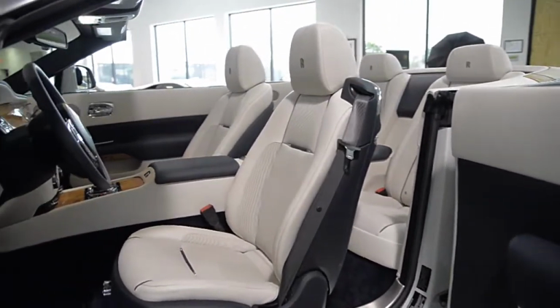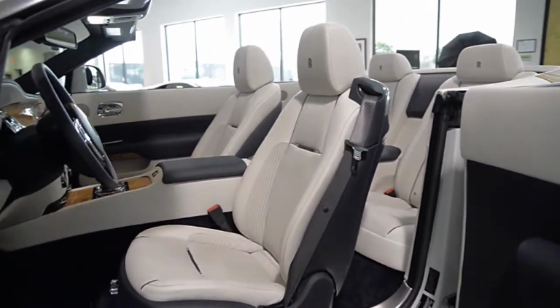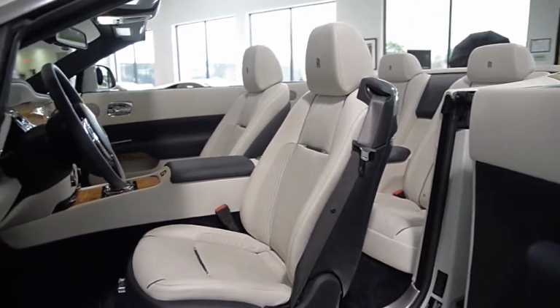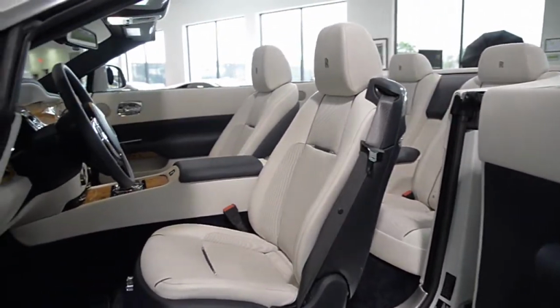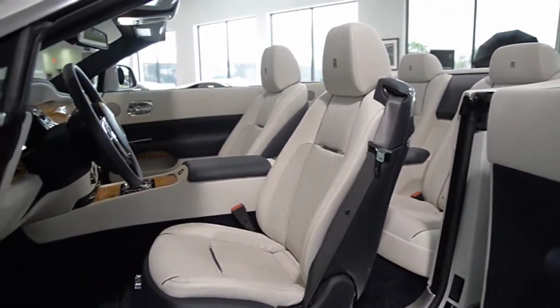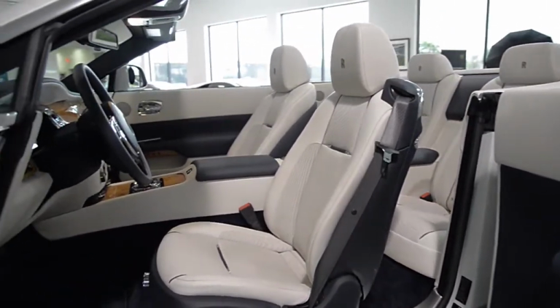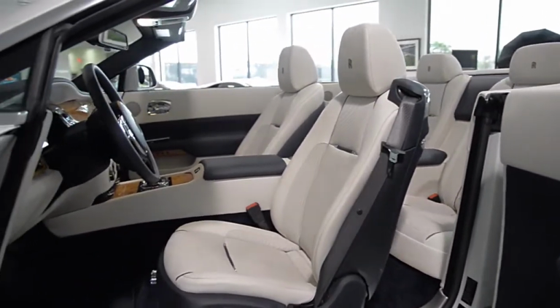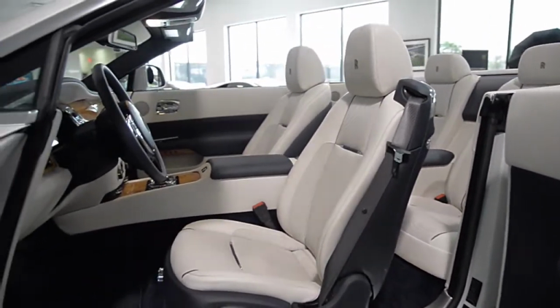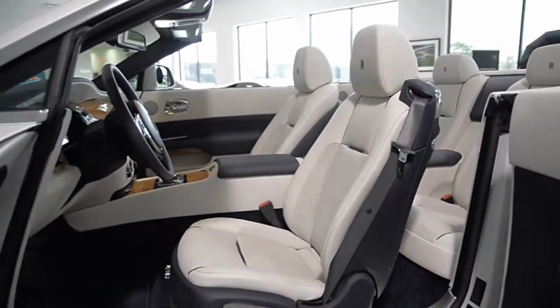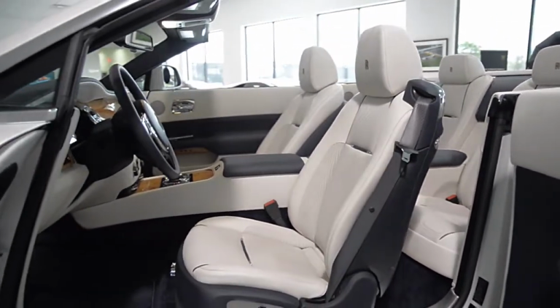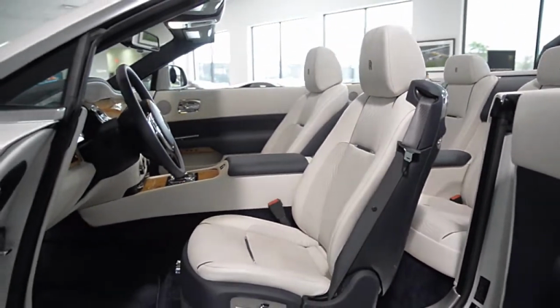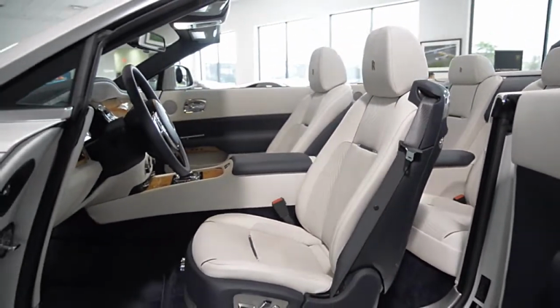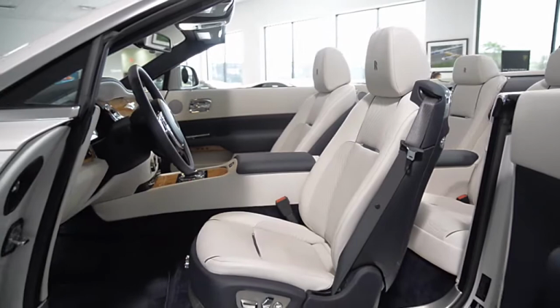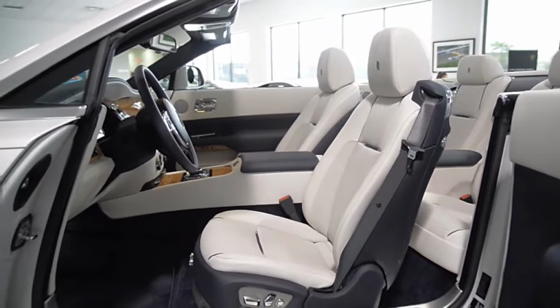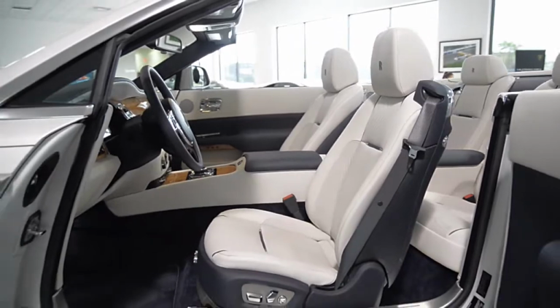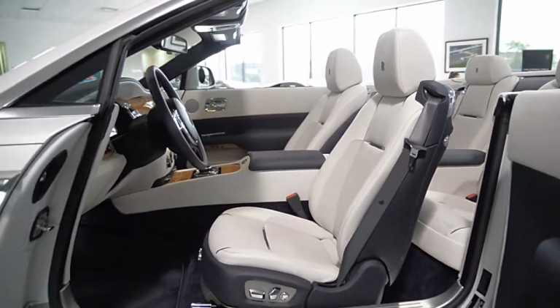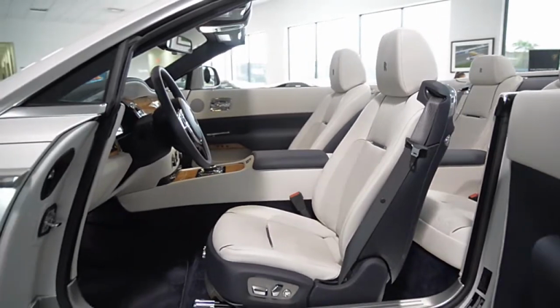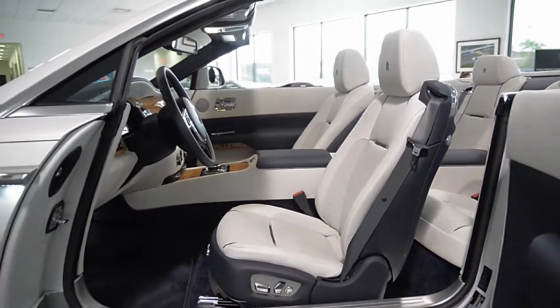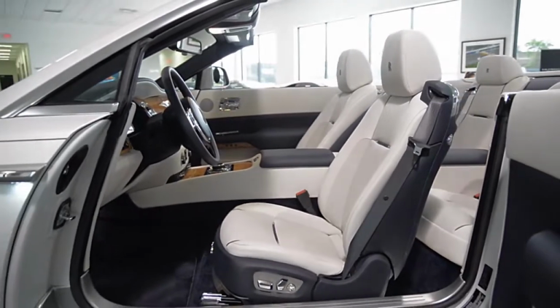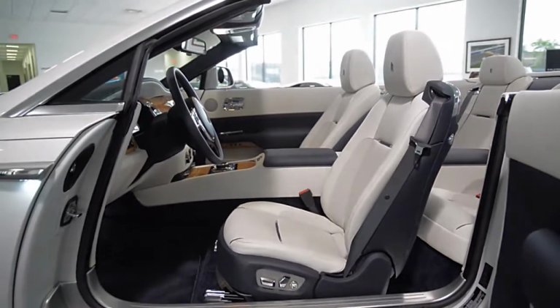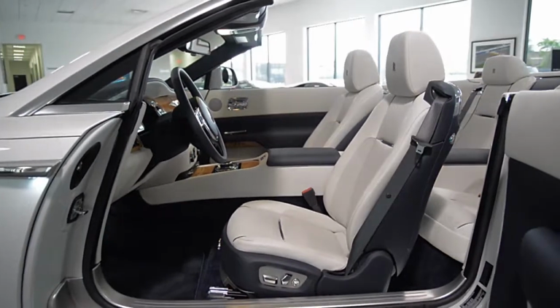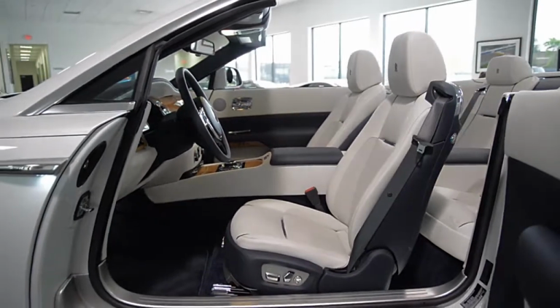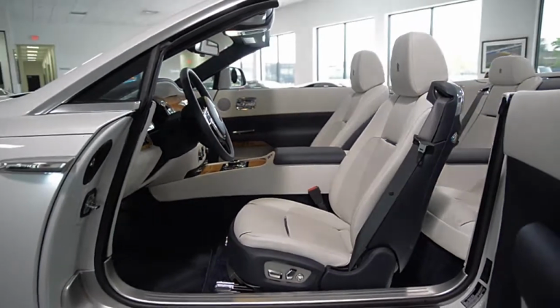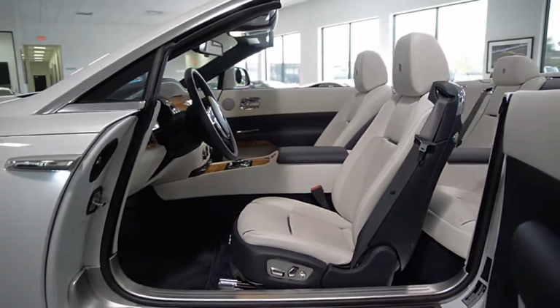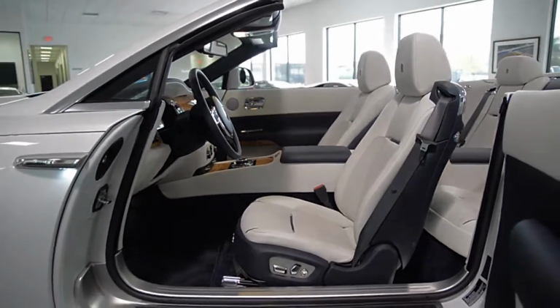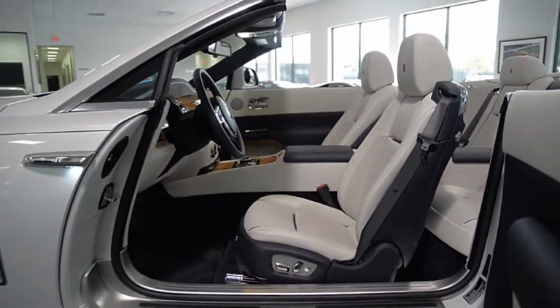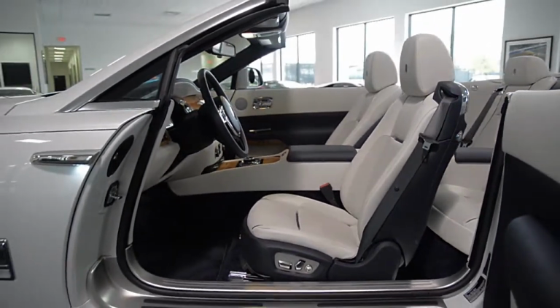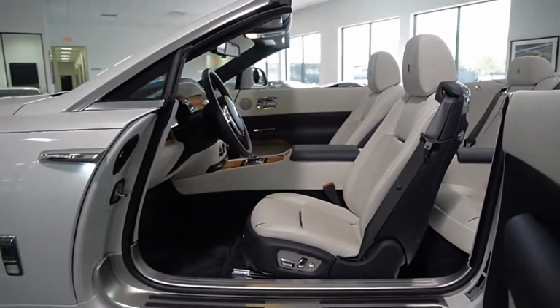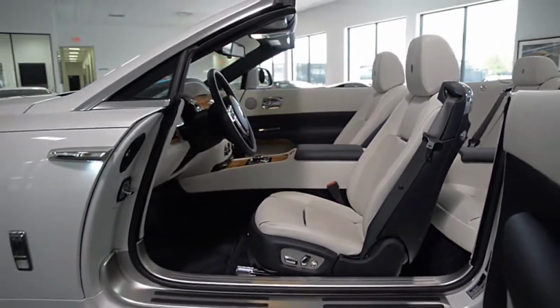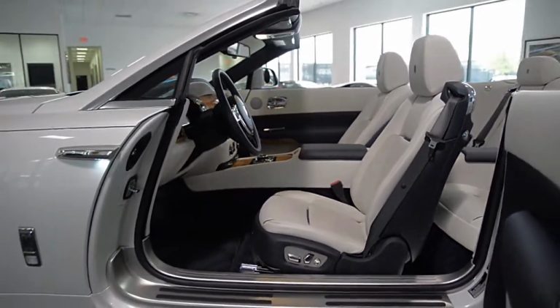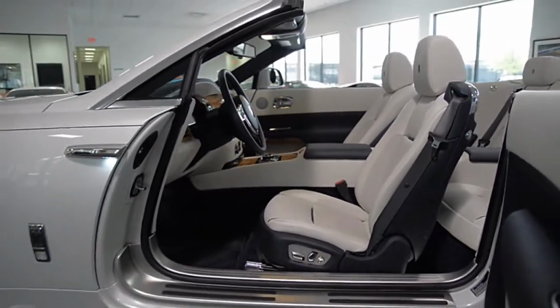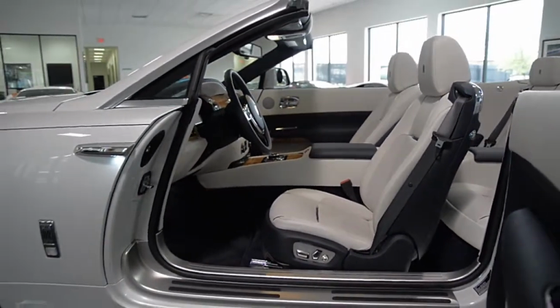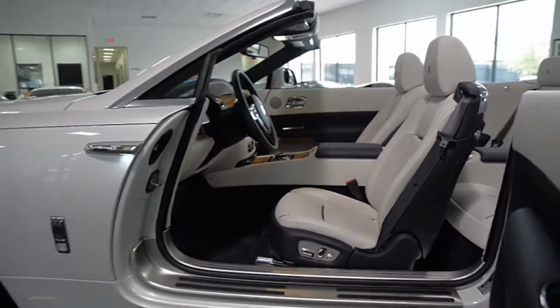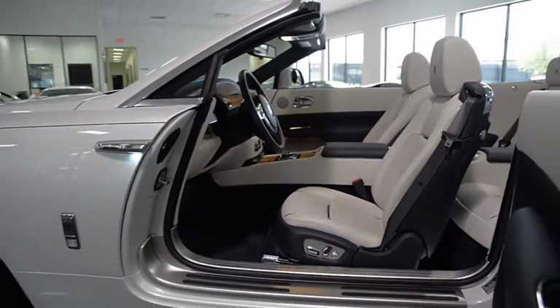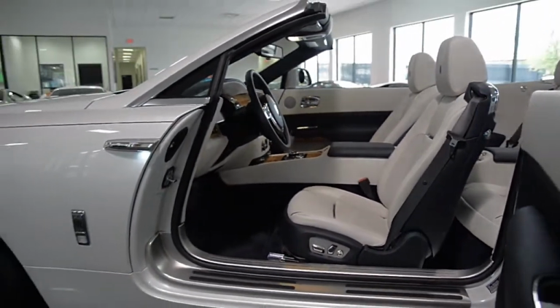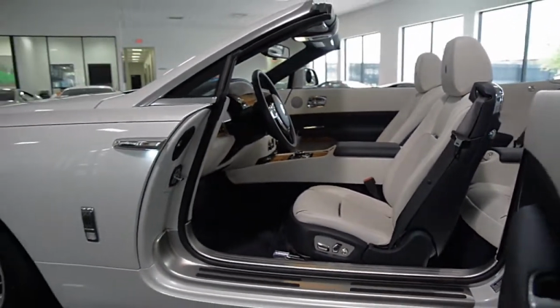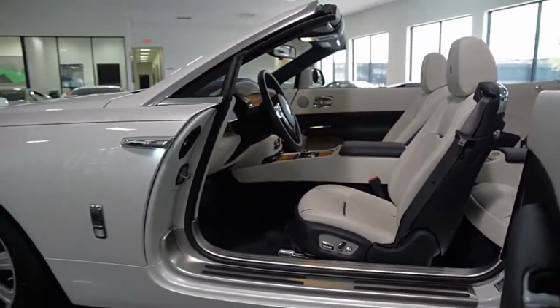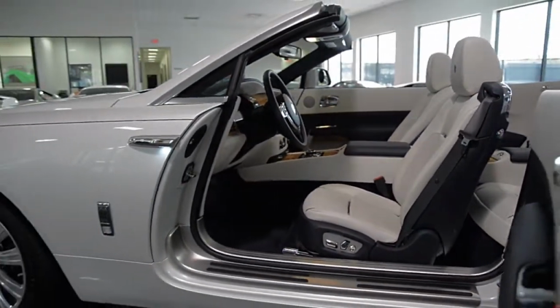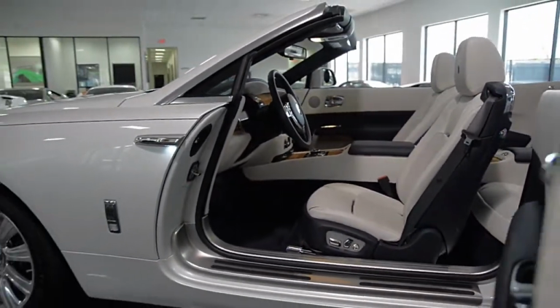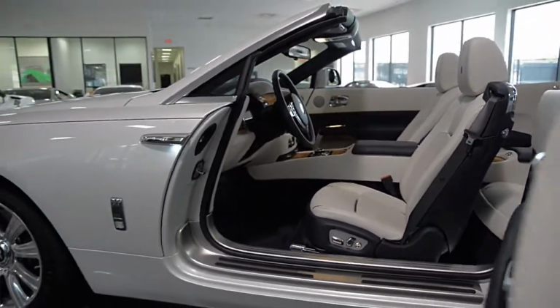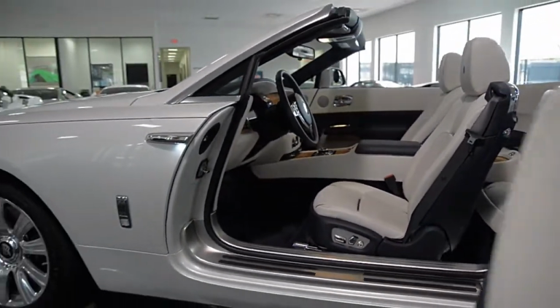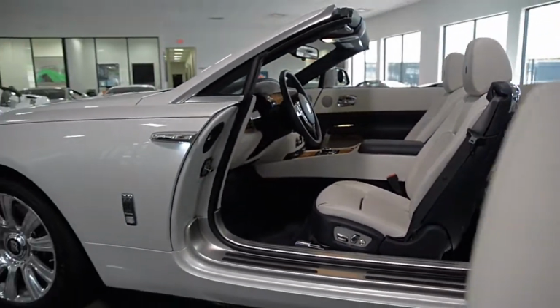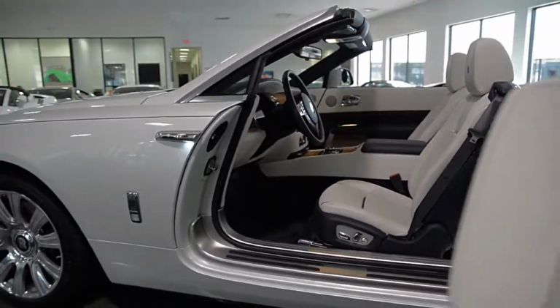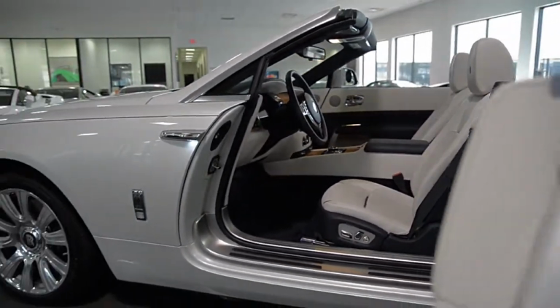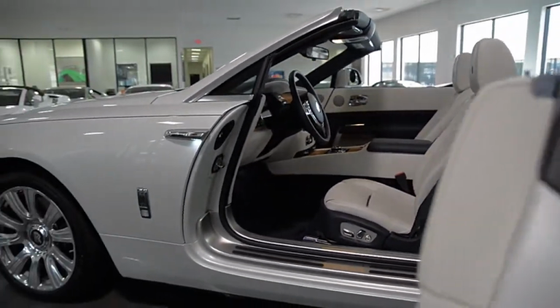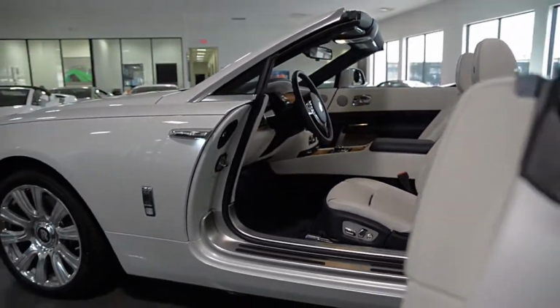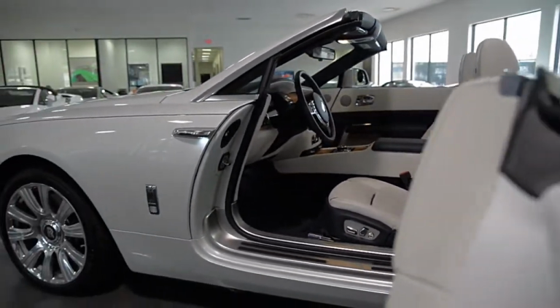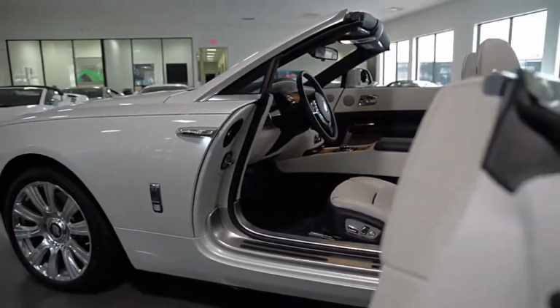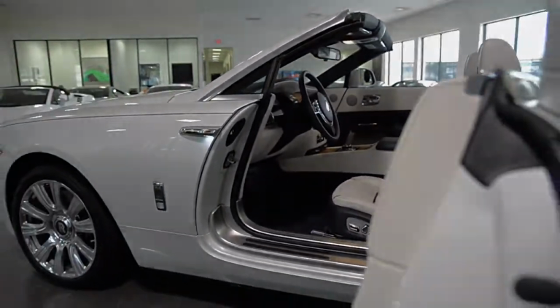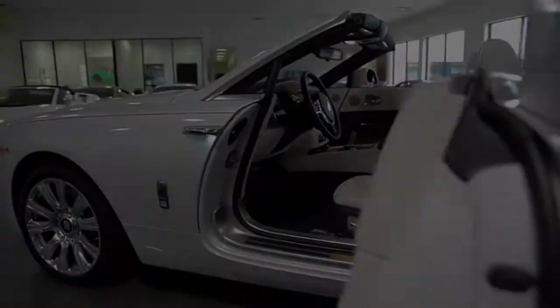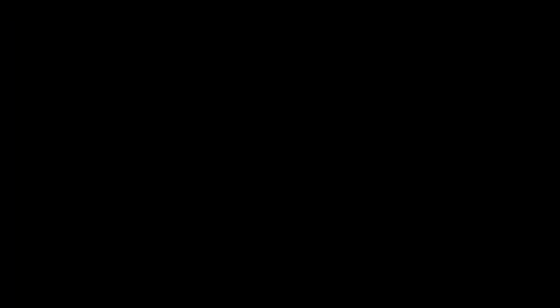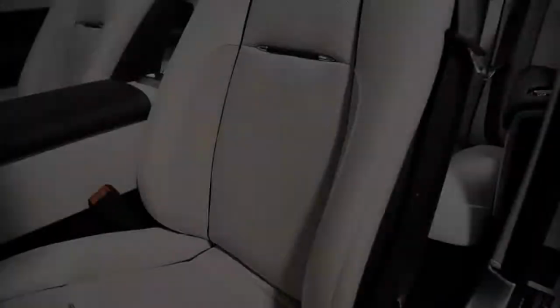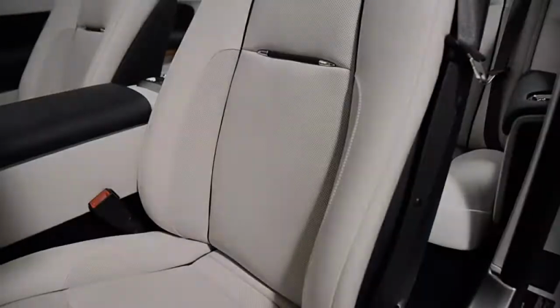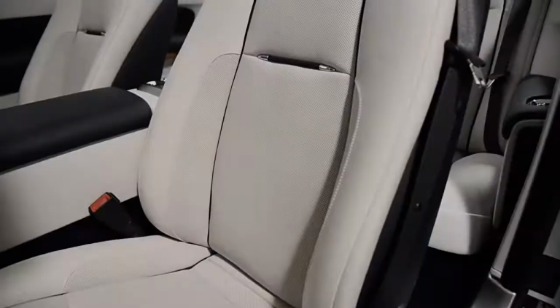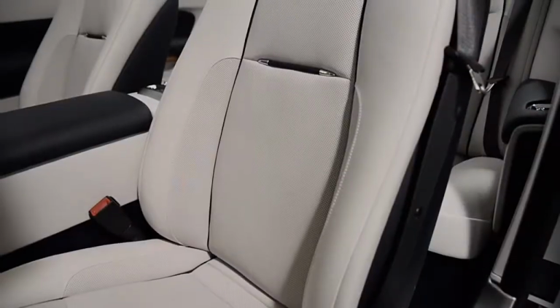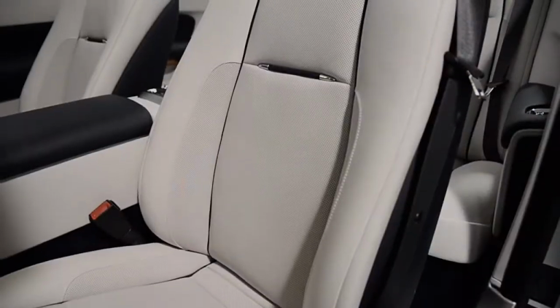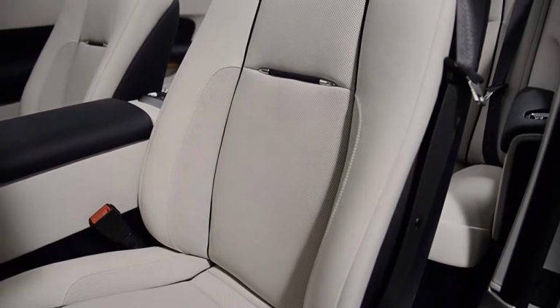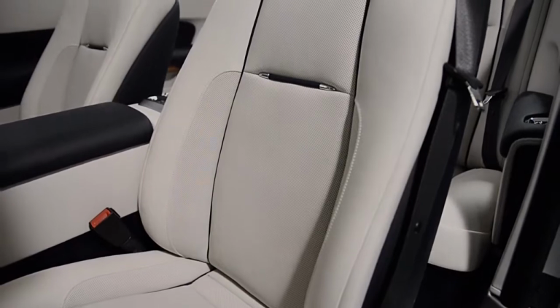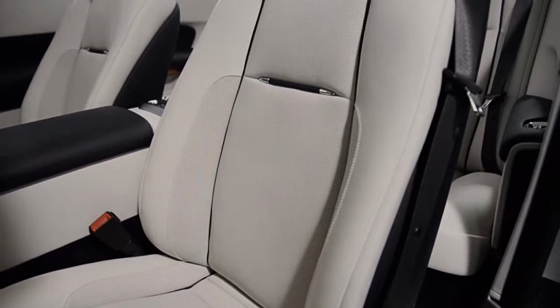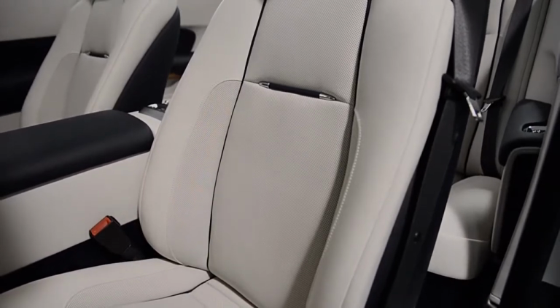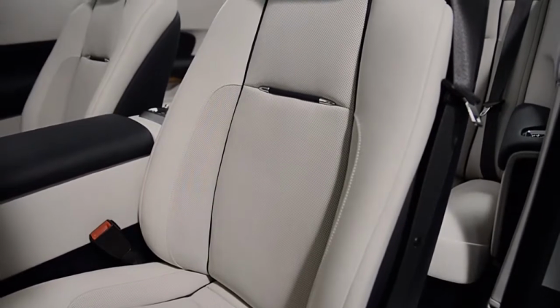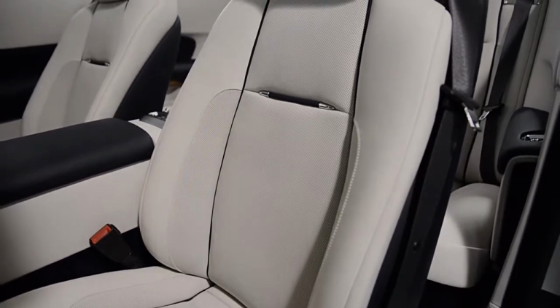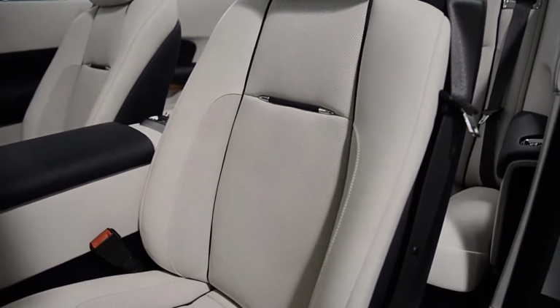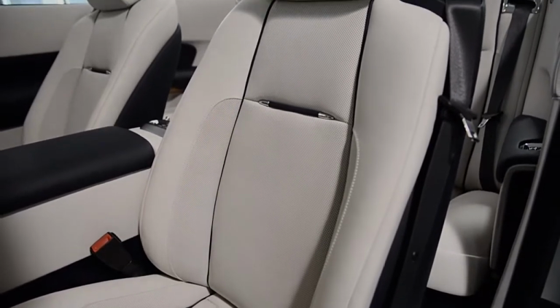This car is finished in a gorgeous Andalusian exterior color with seashell and navy full leather interior, along with rich wood veneer trim throughout.